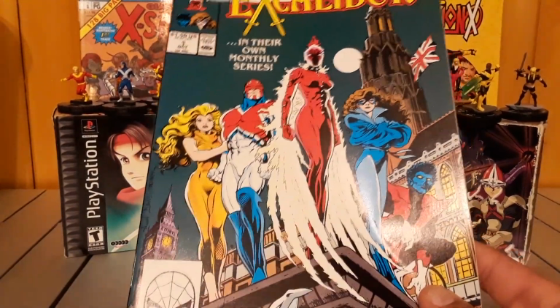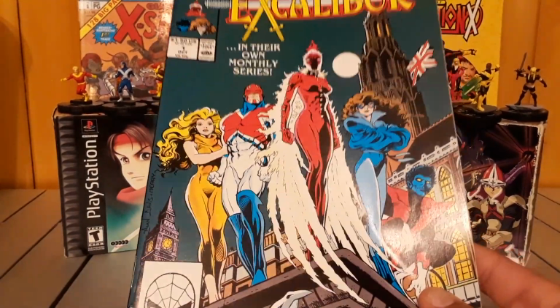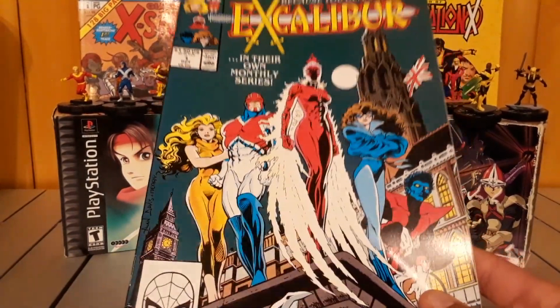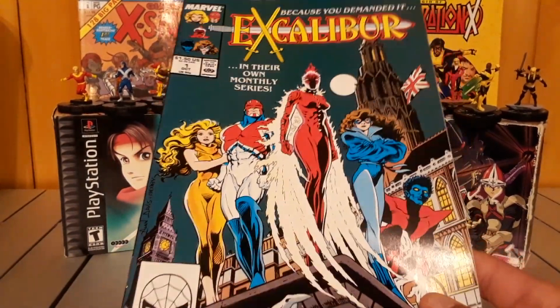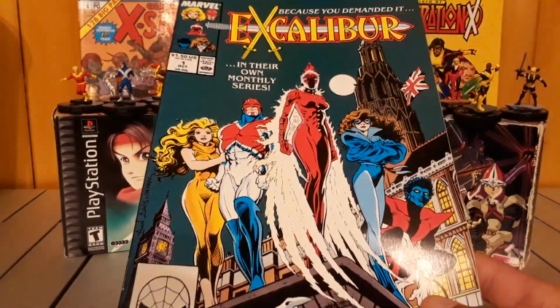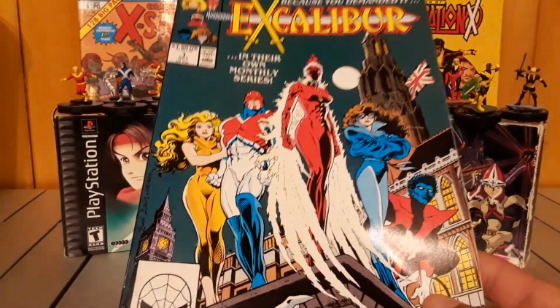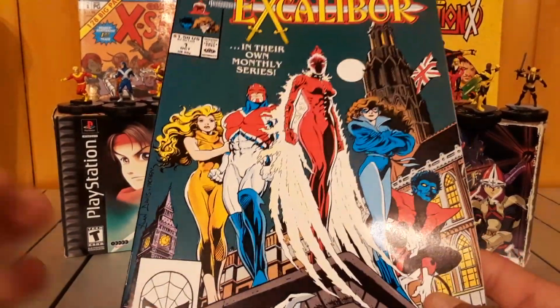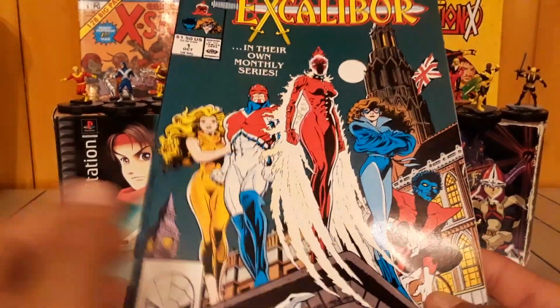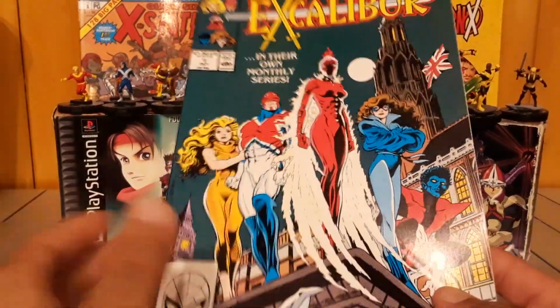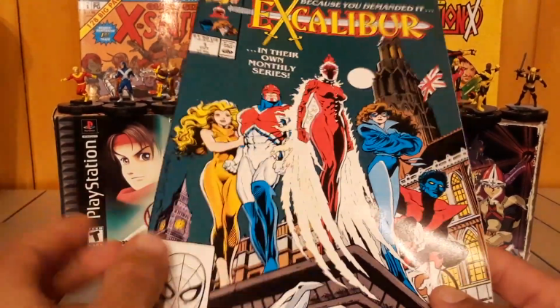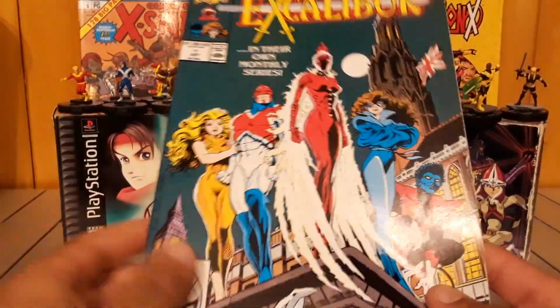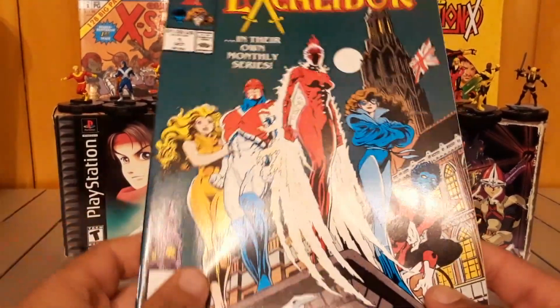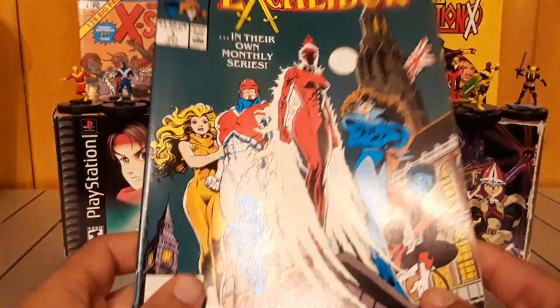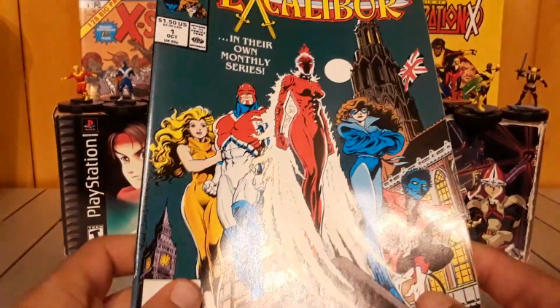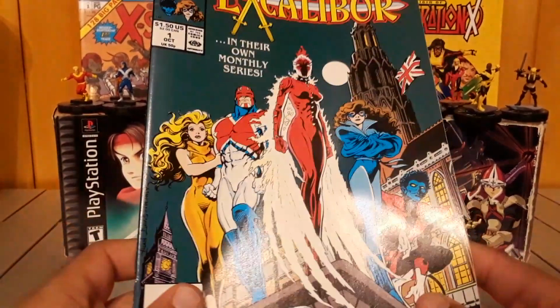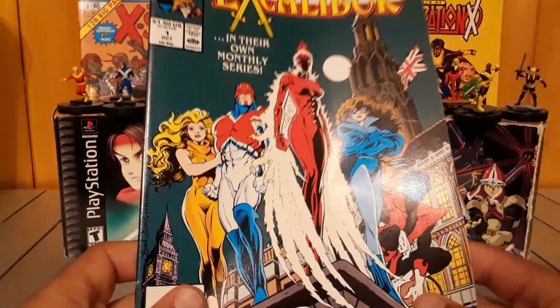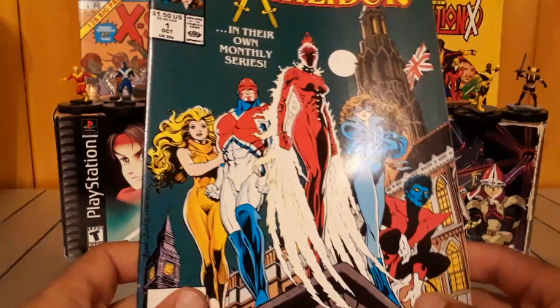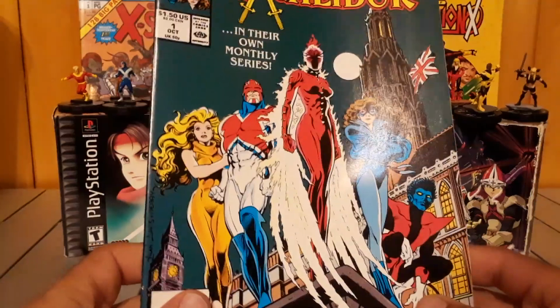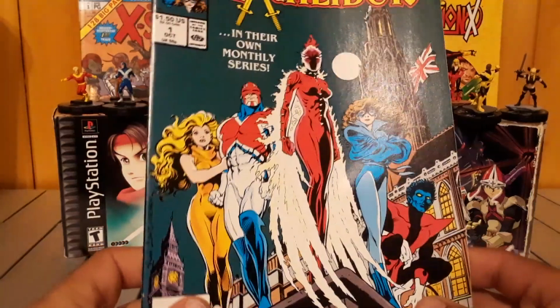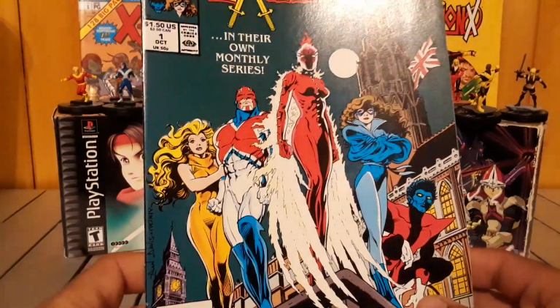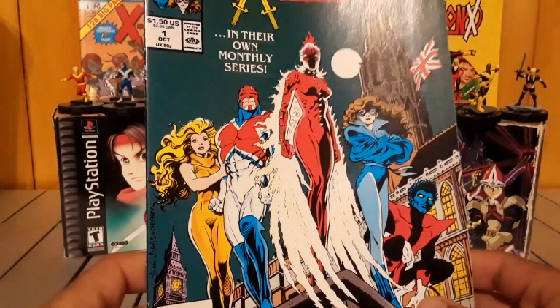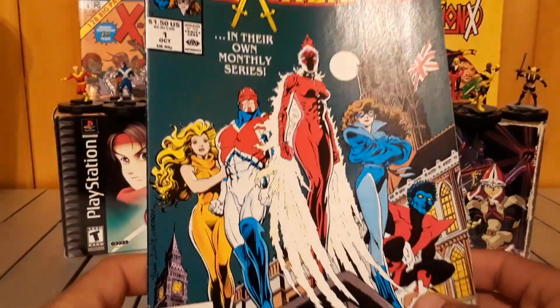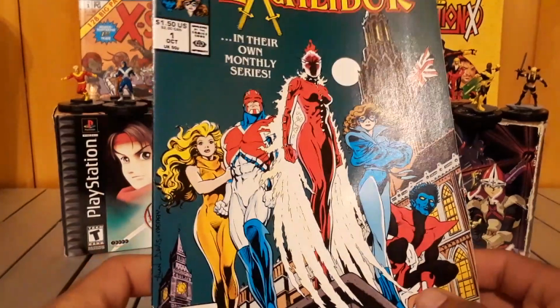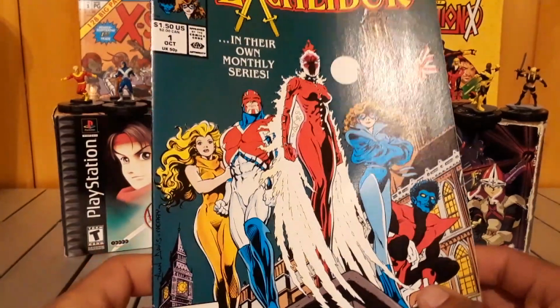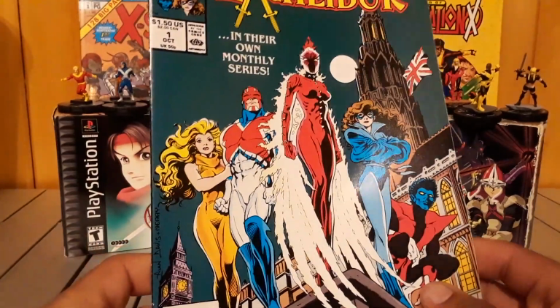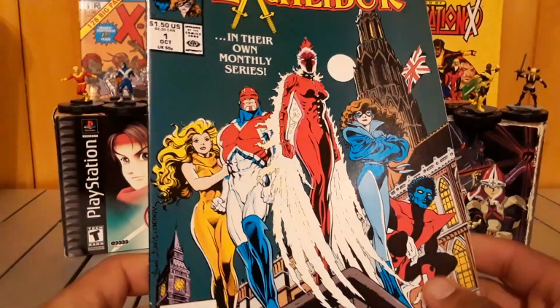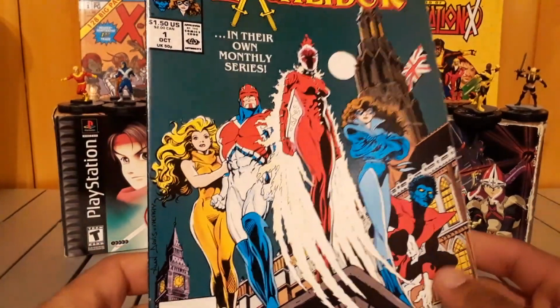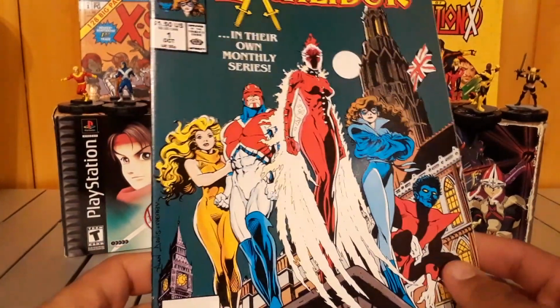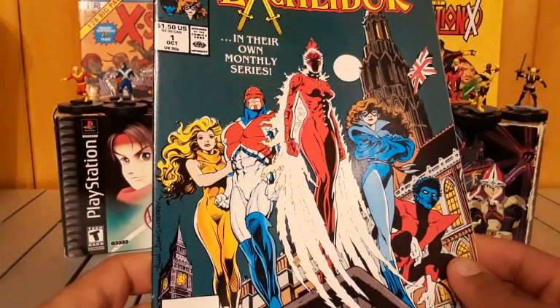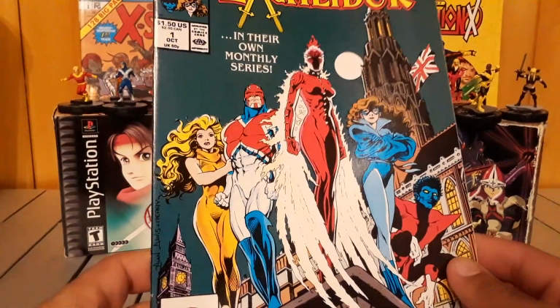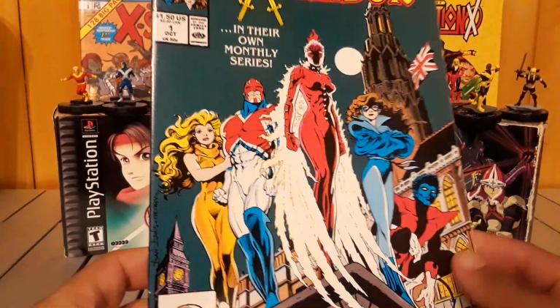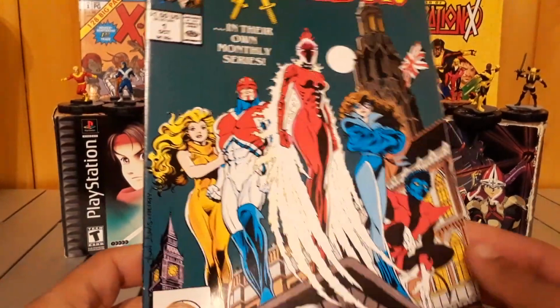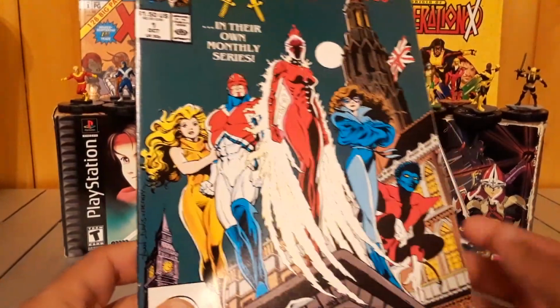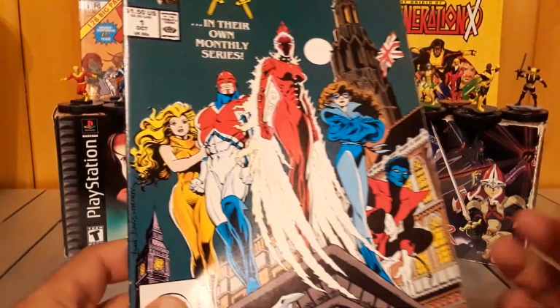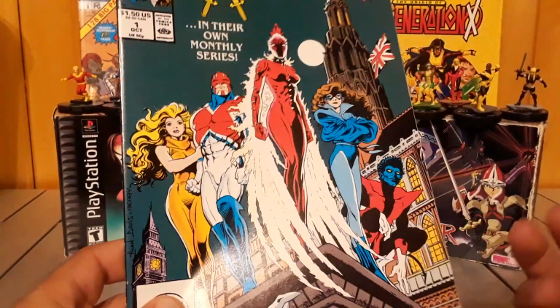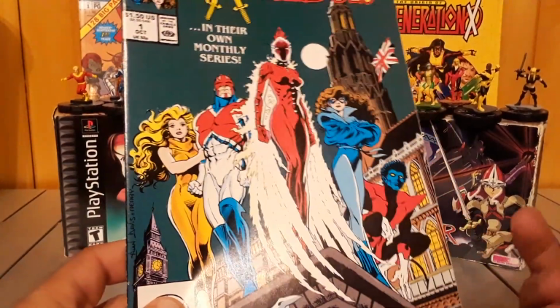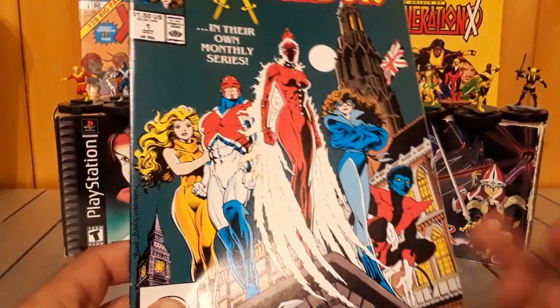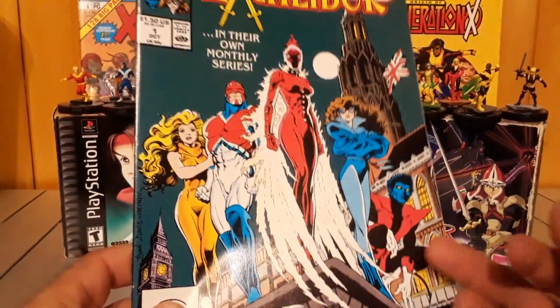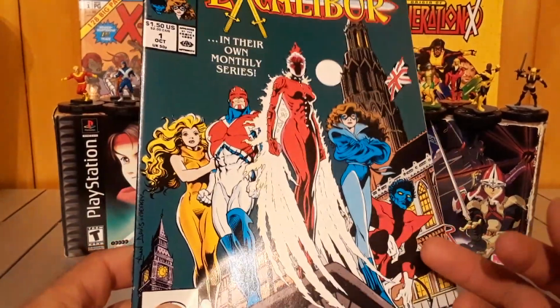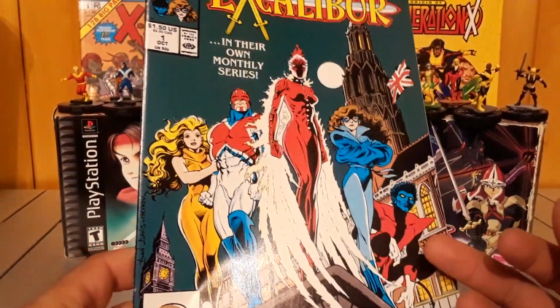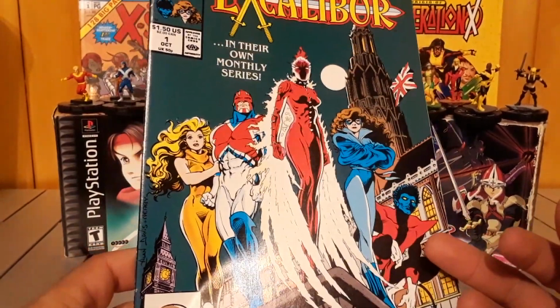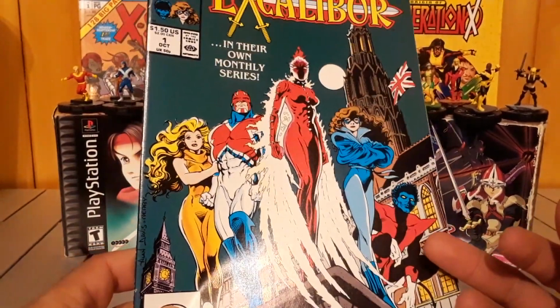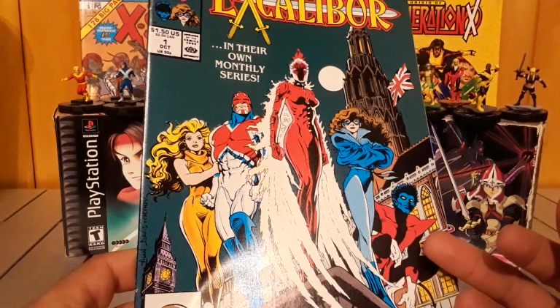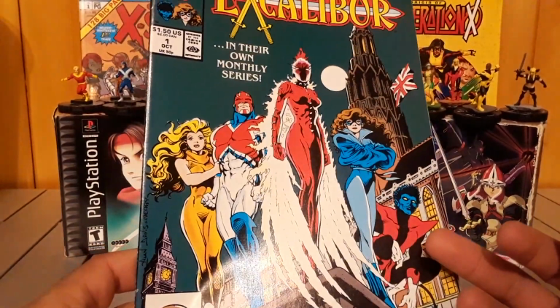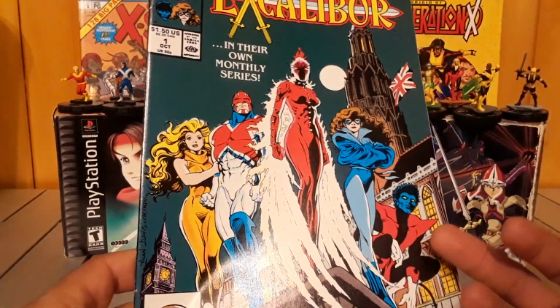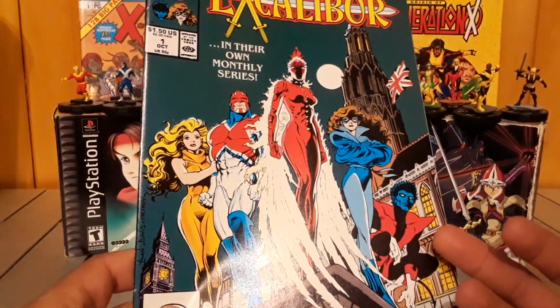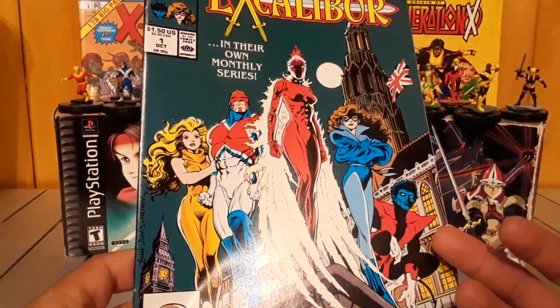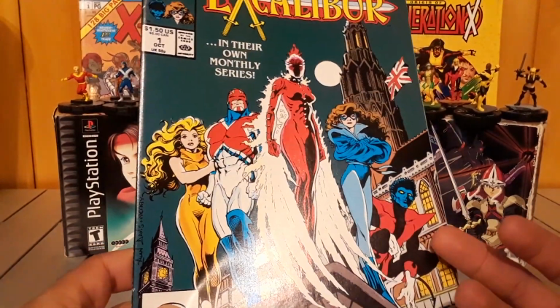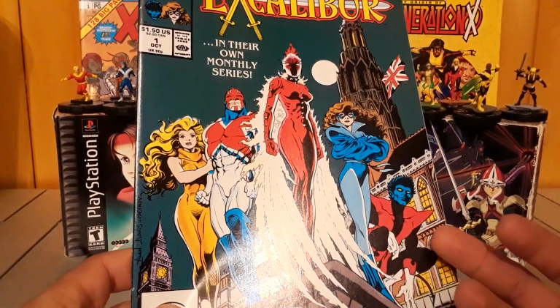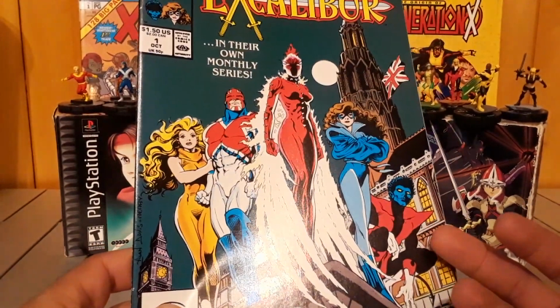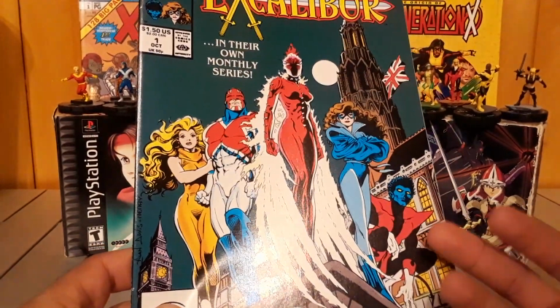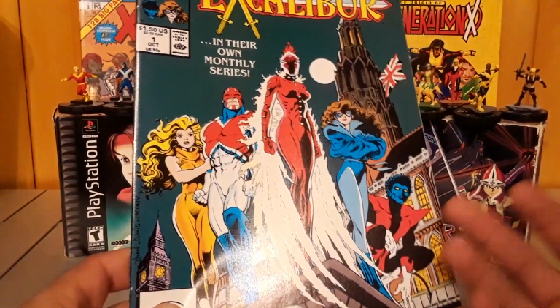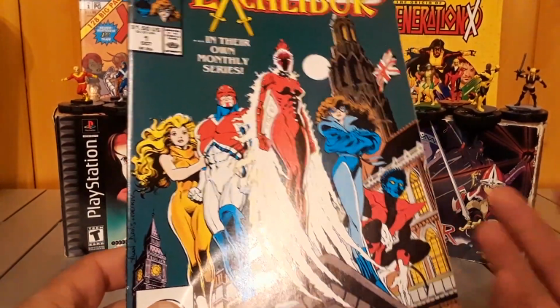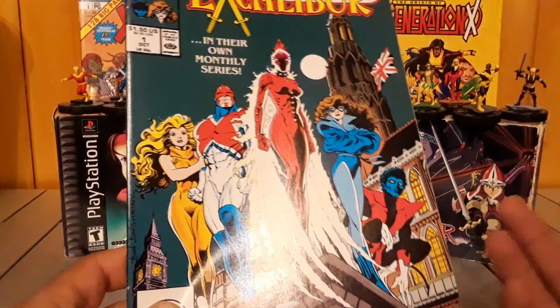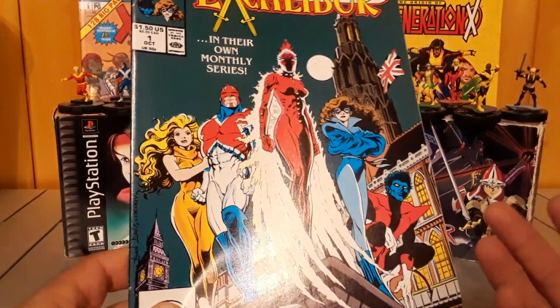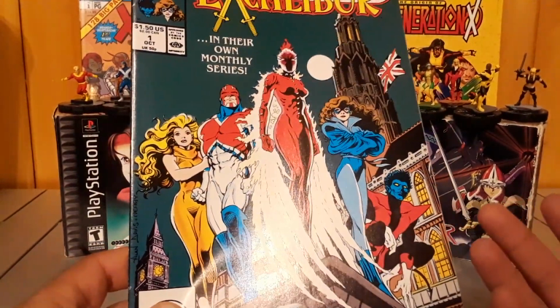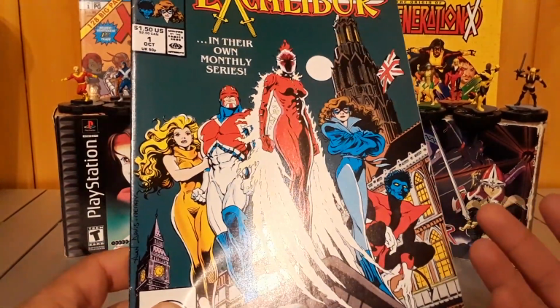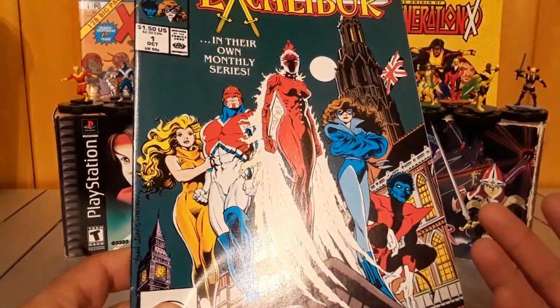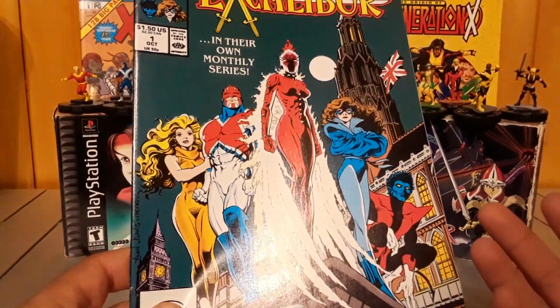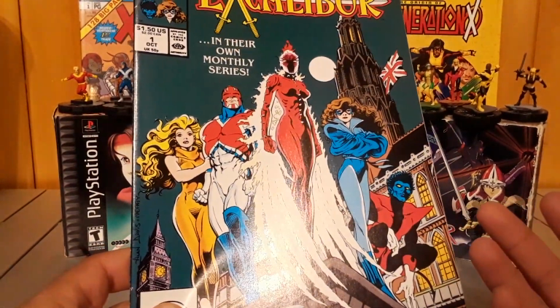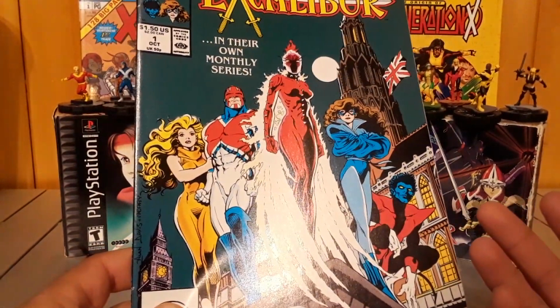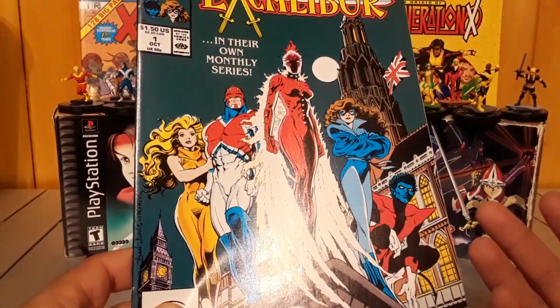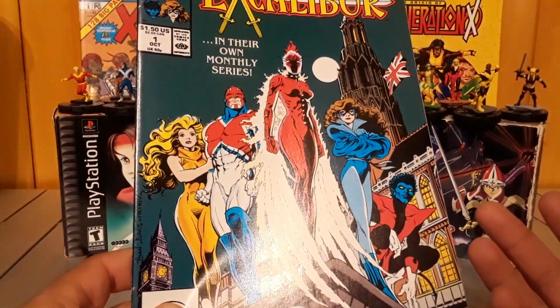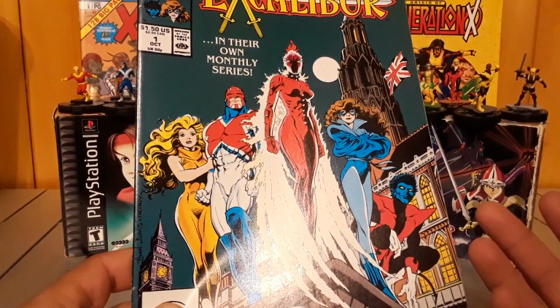Alan Davis' art is great. So yeah, this is the British spinoff team.